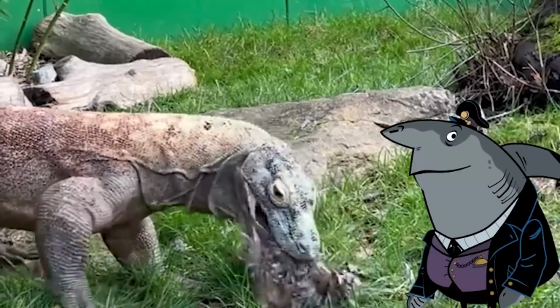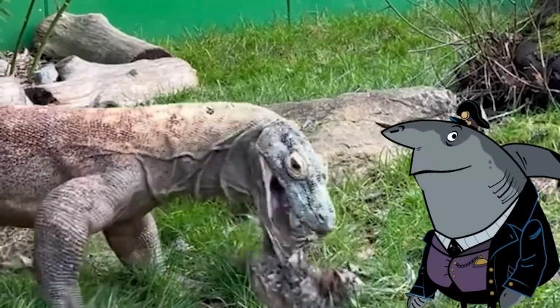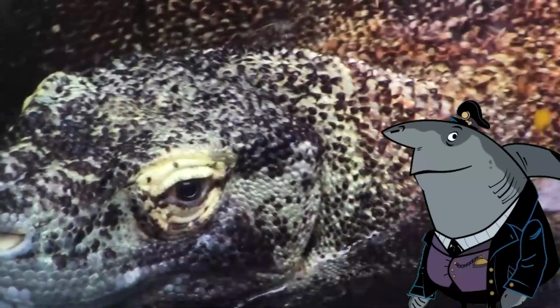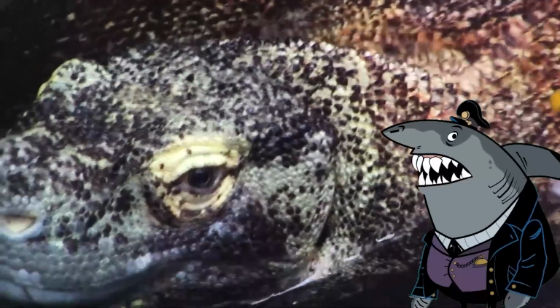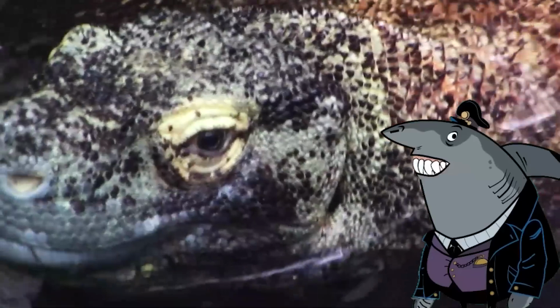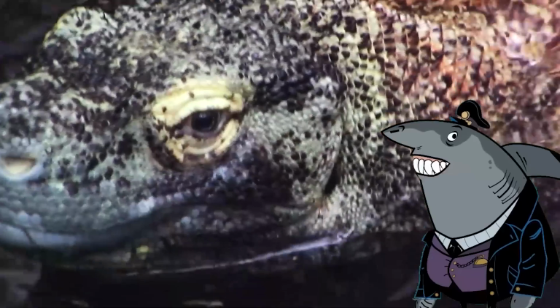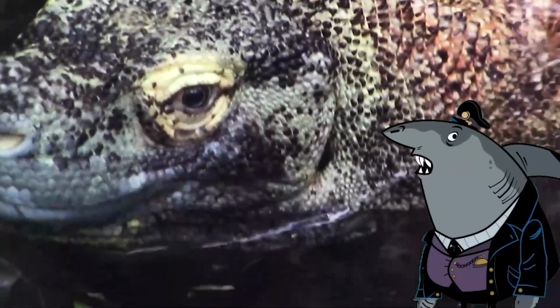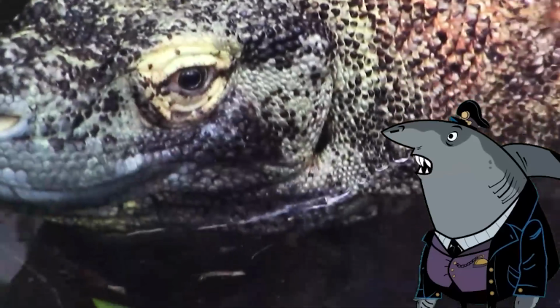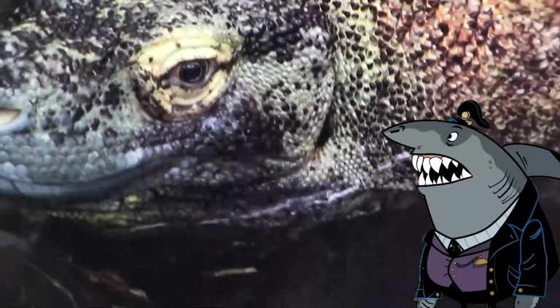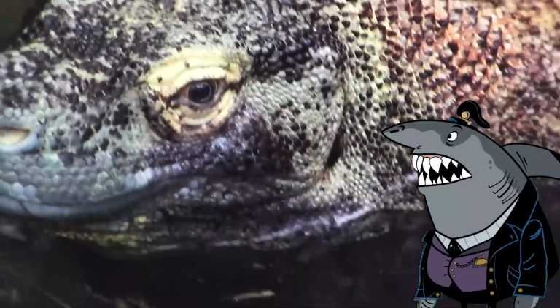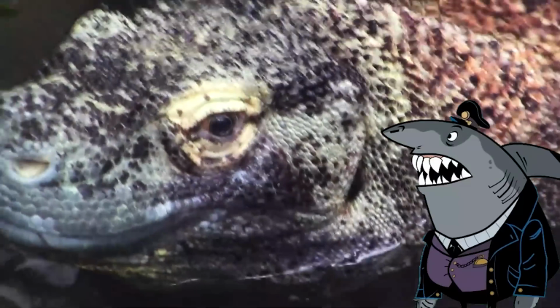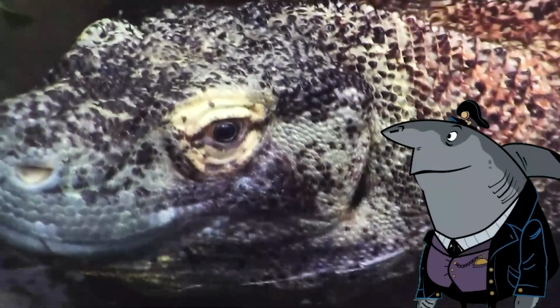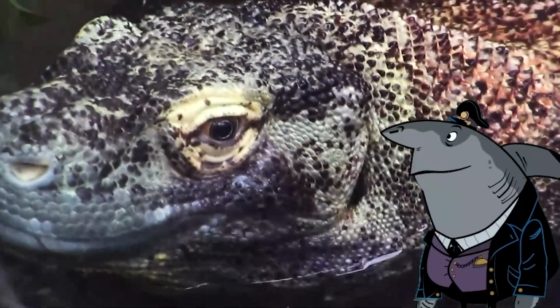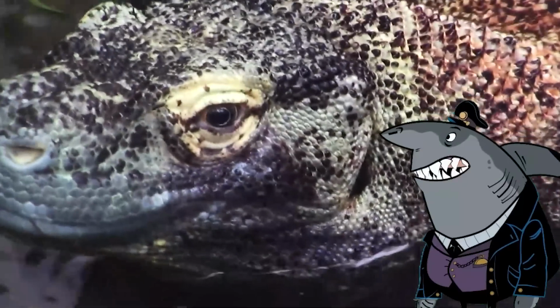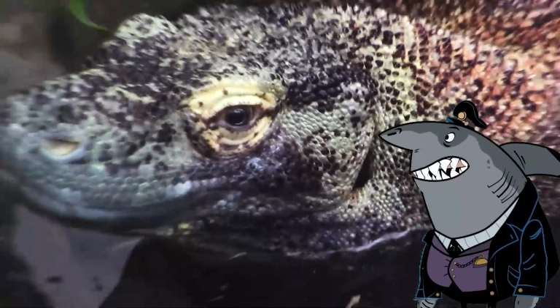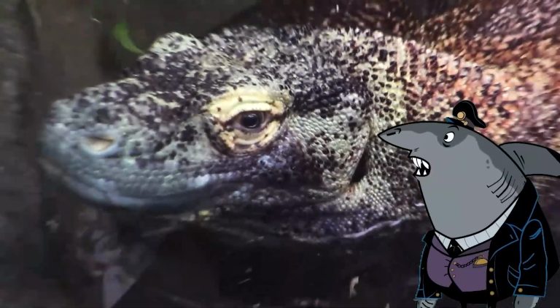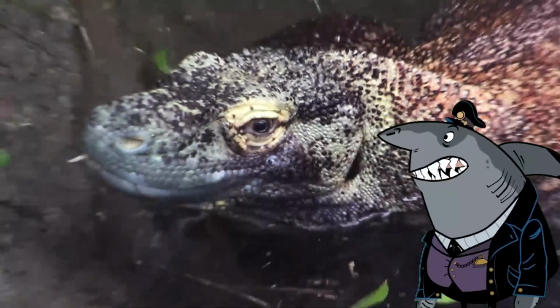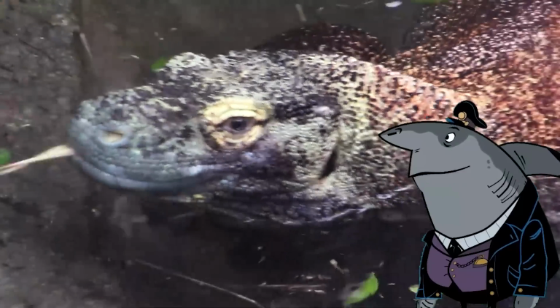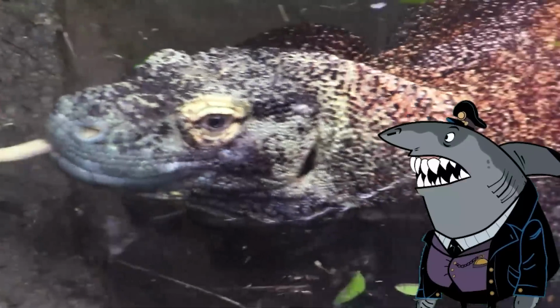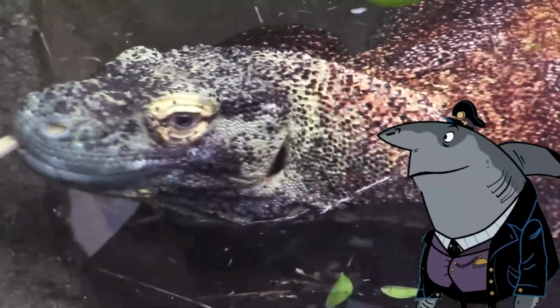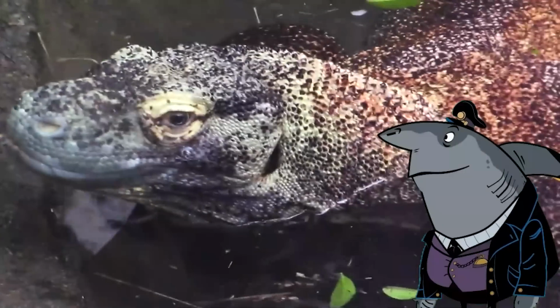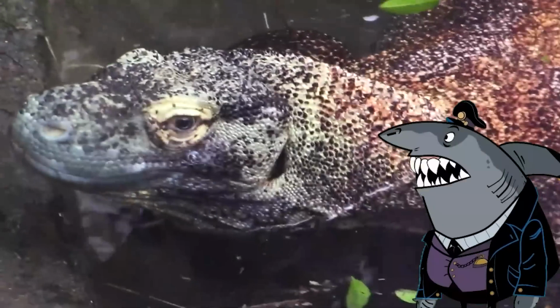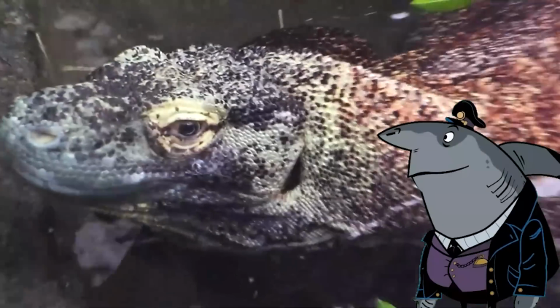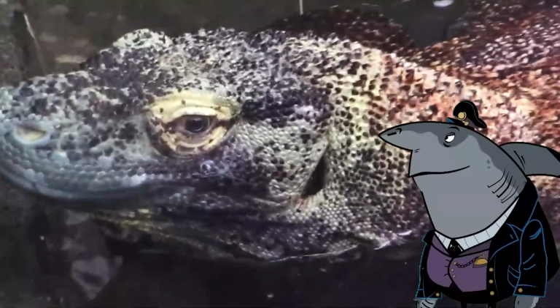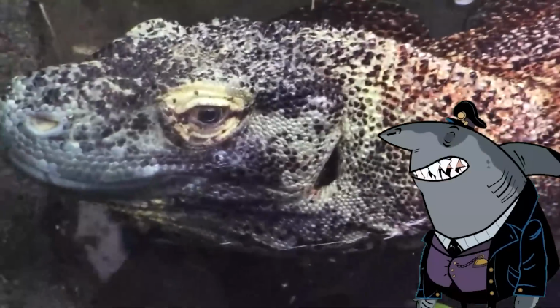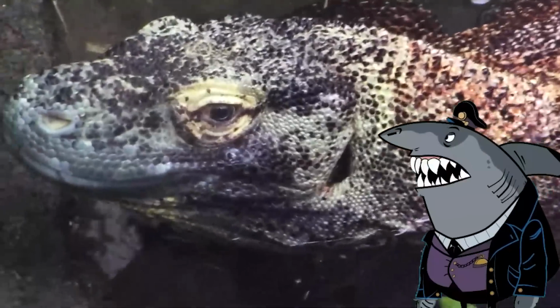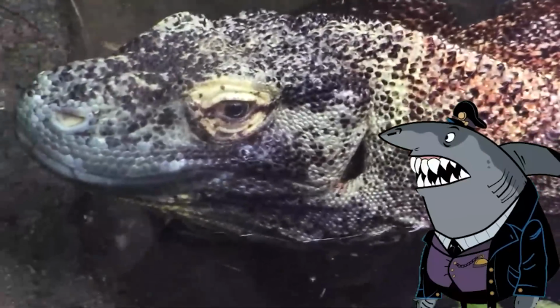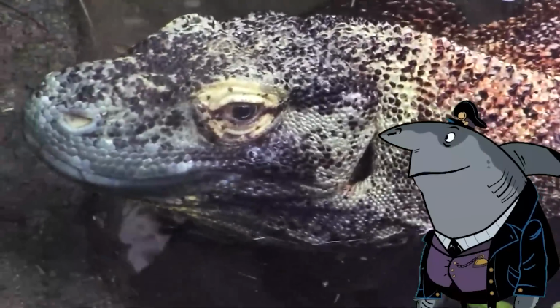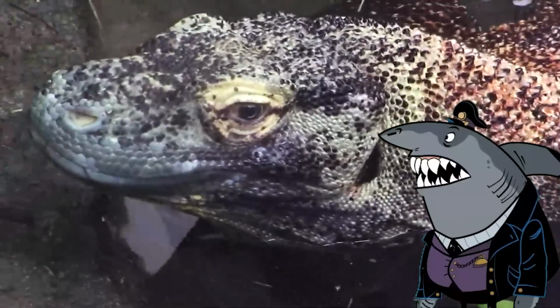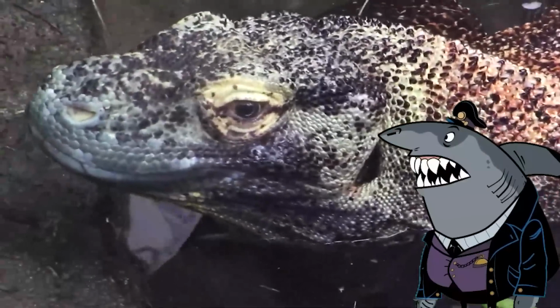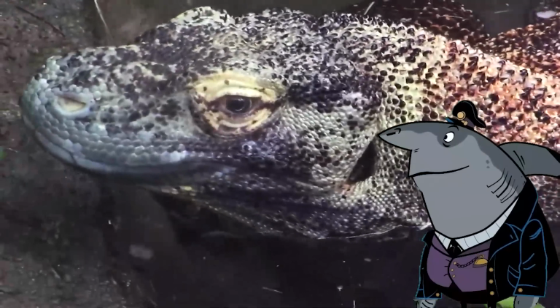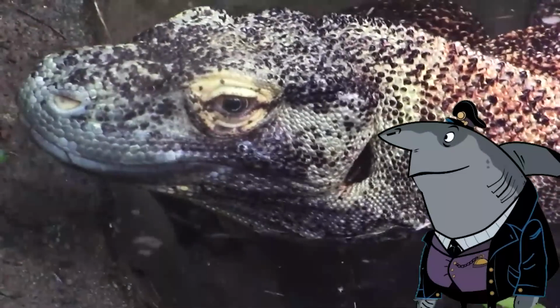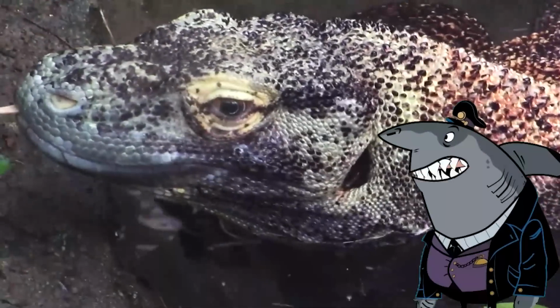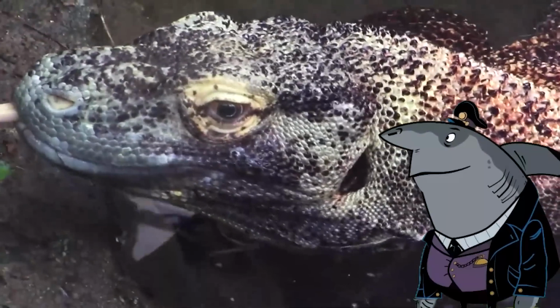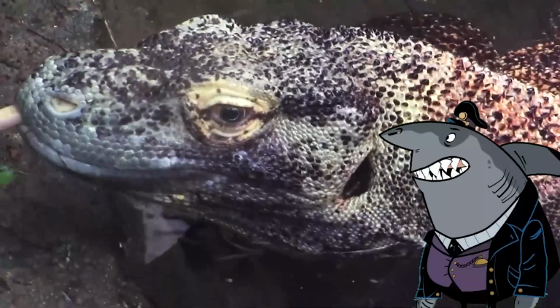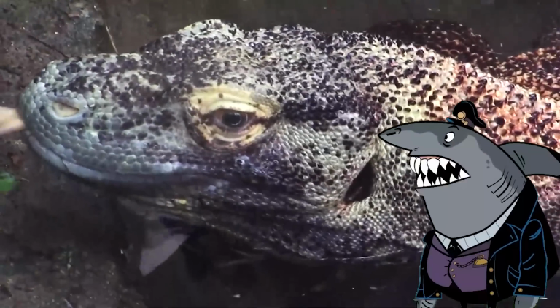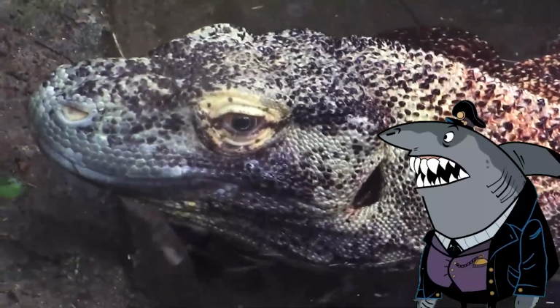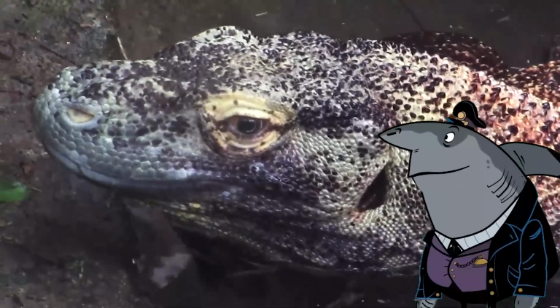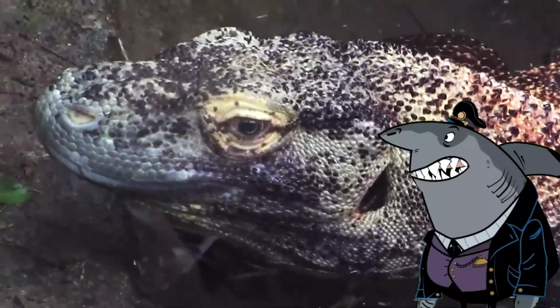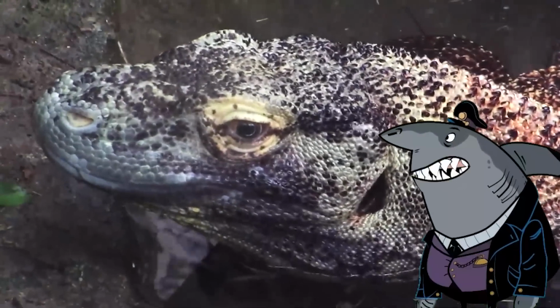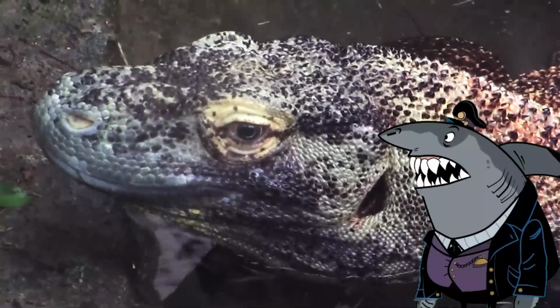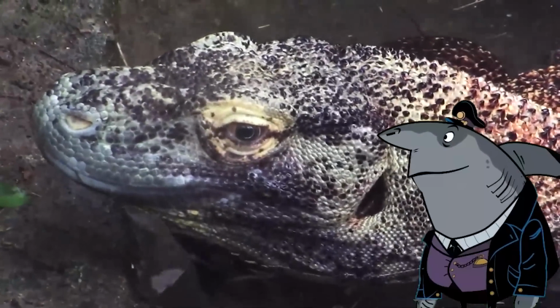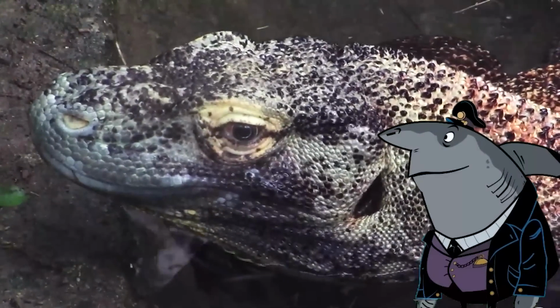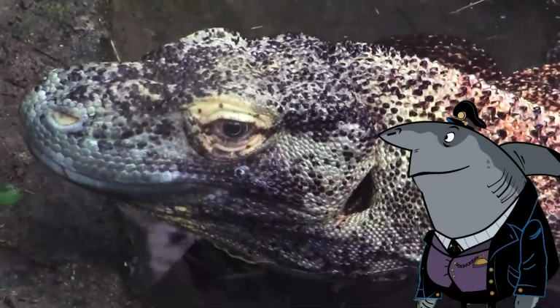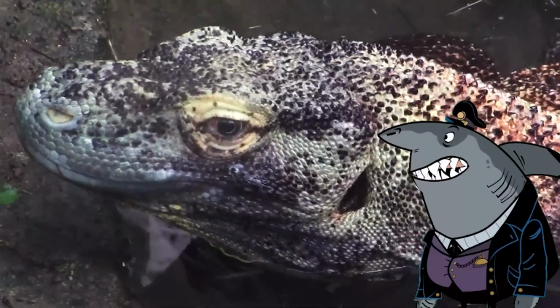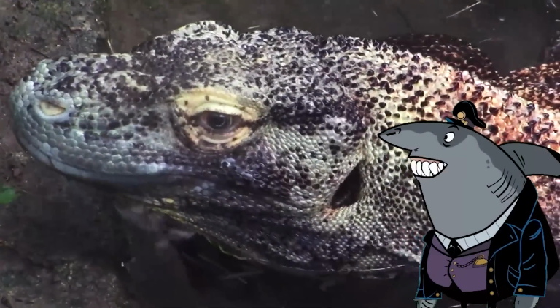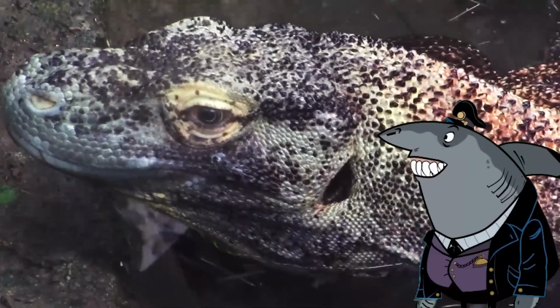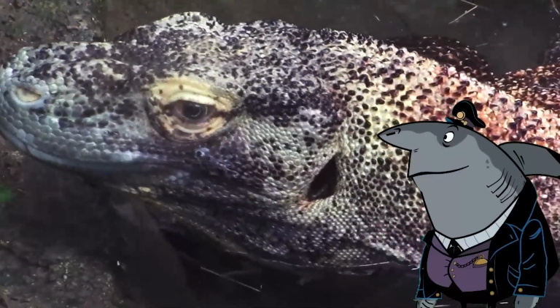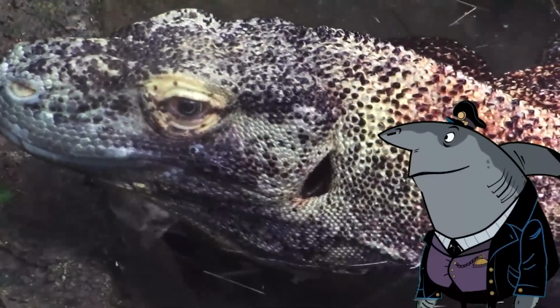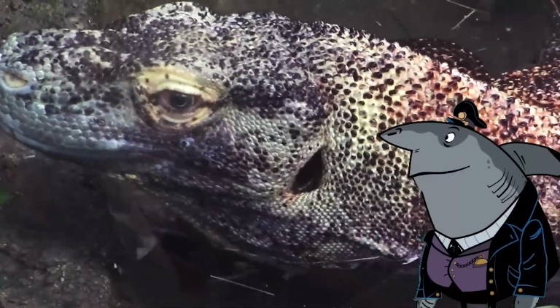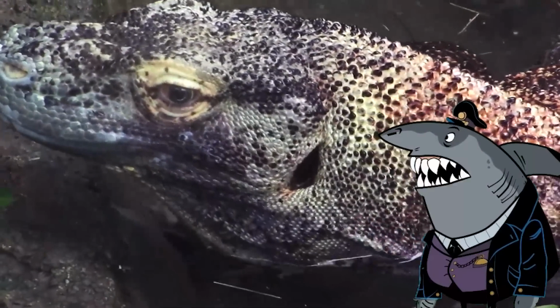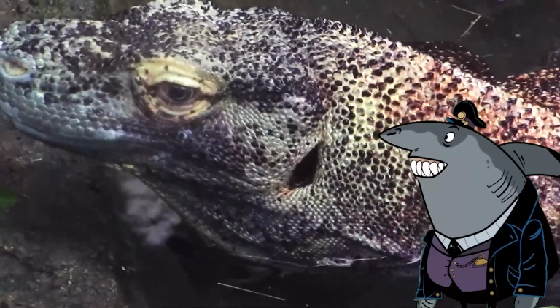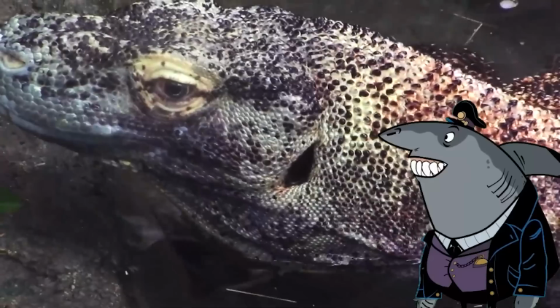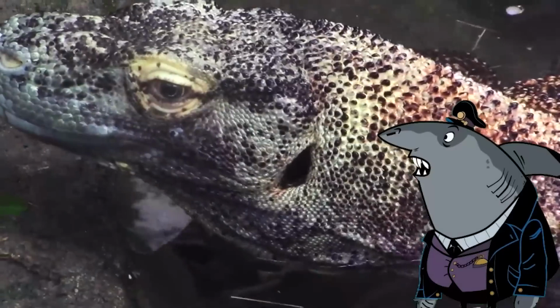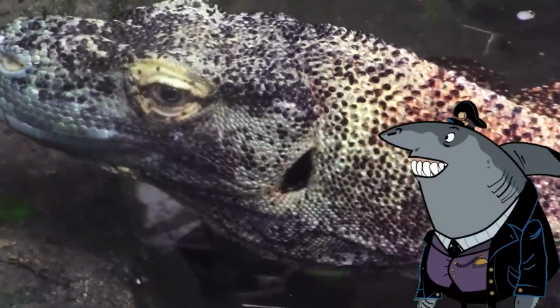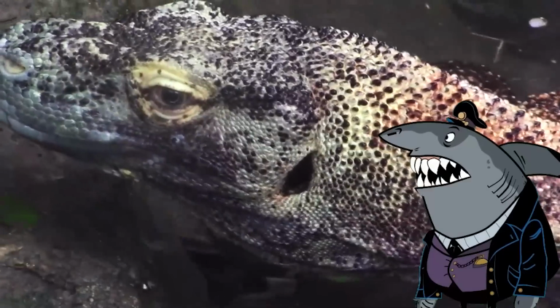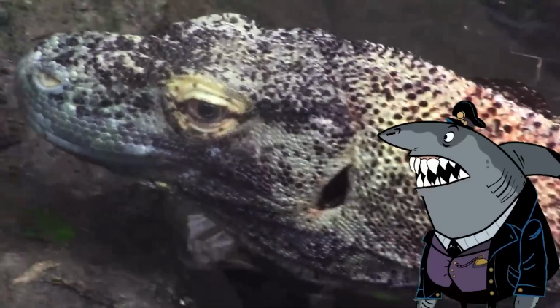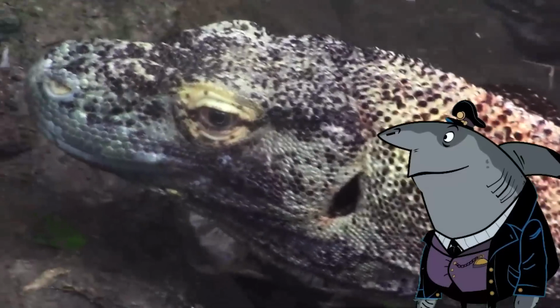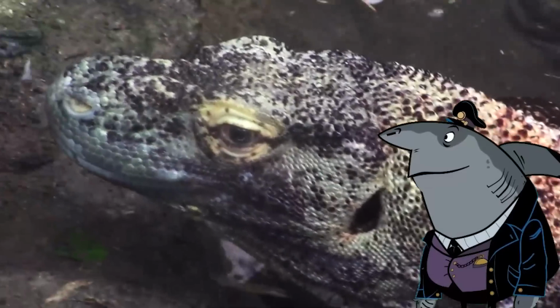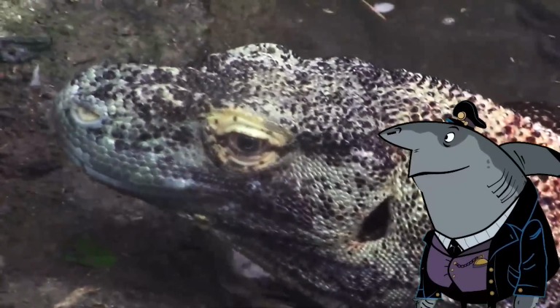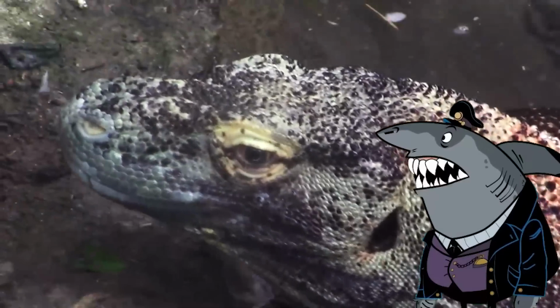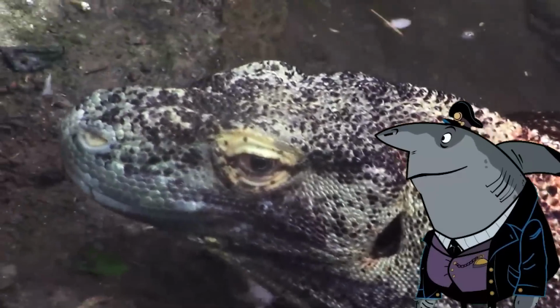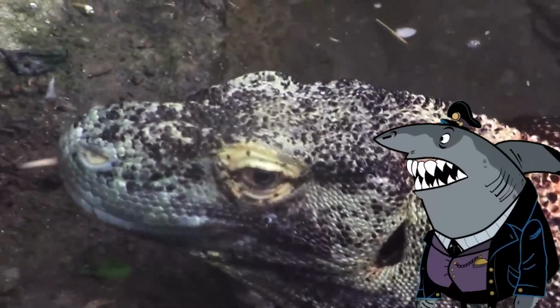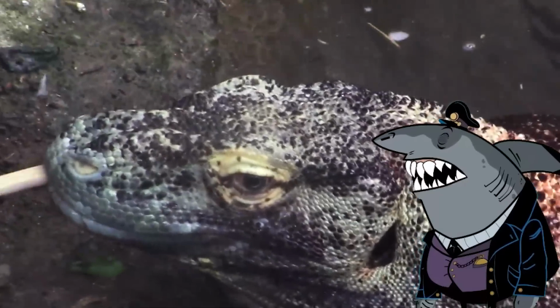It also has a venomous bite that can cause a rapid drop in blood pressure and induce shock in its prey.